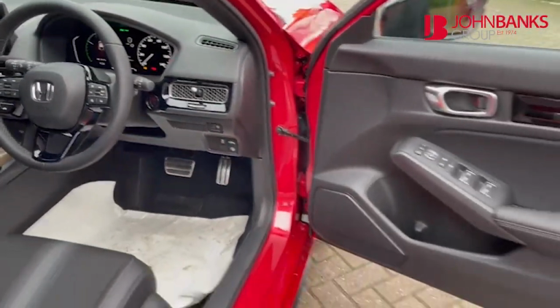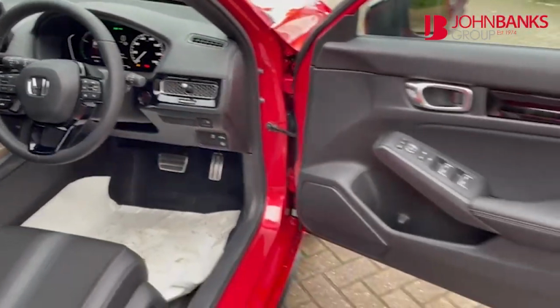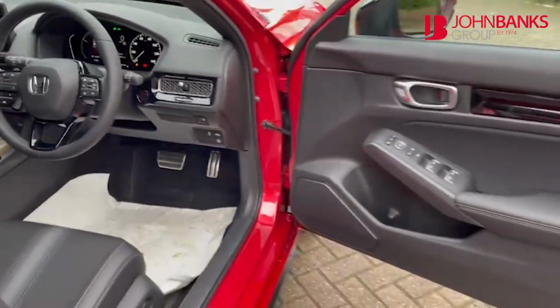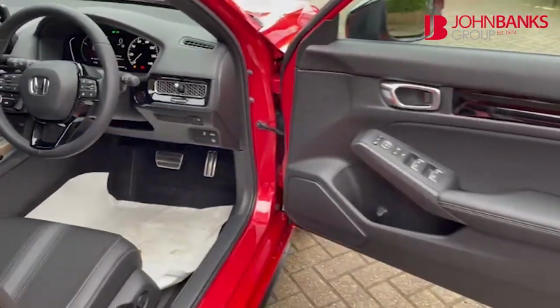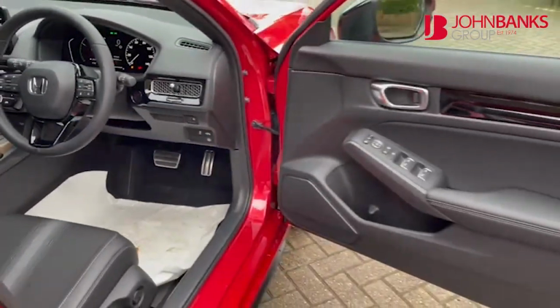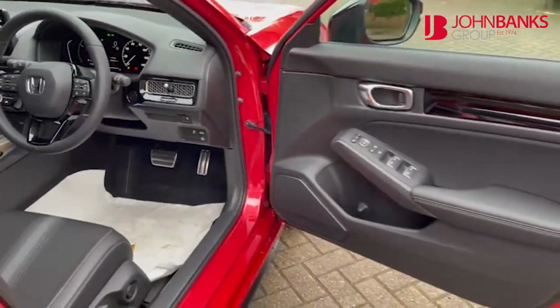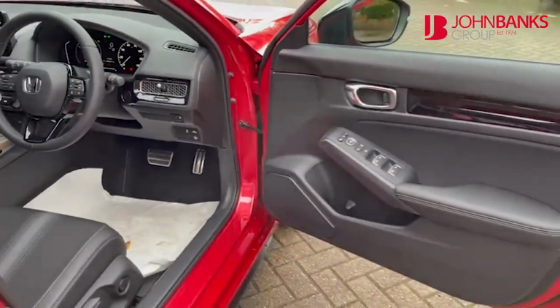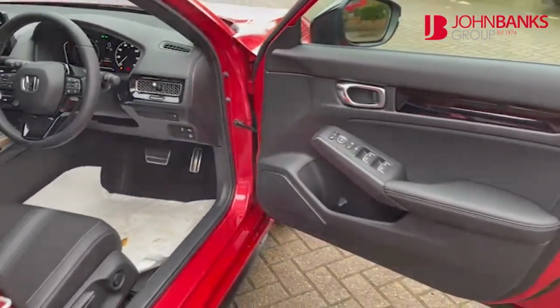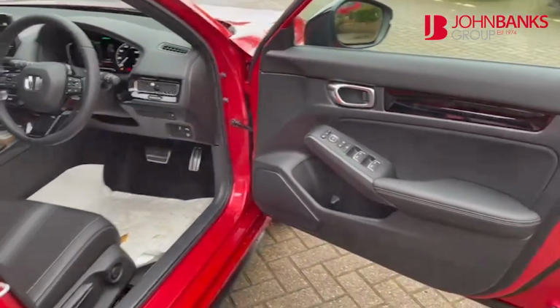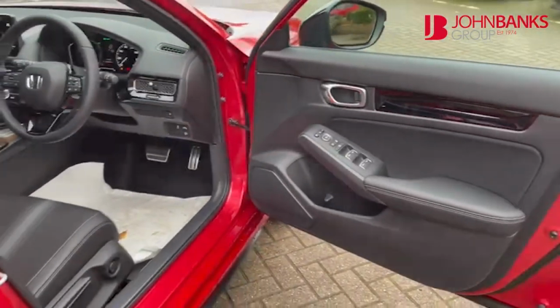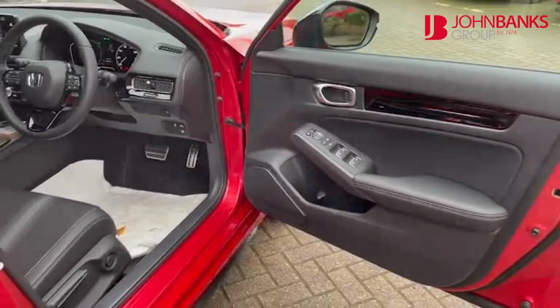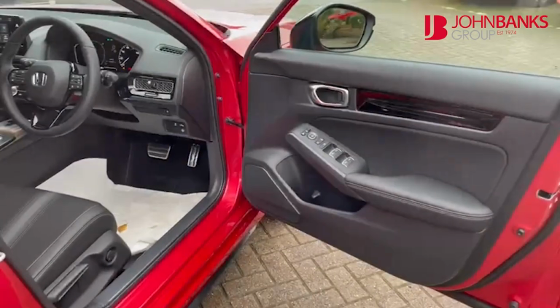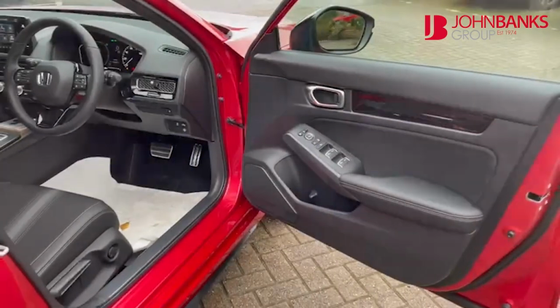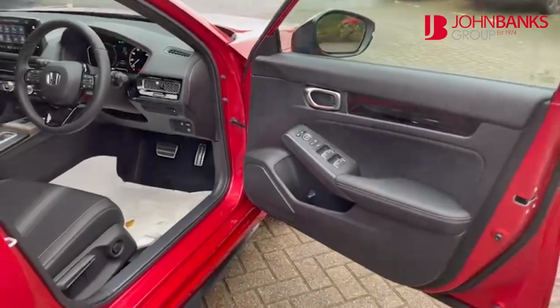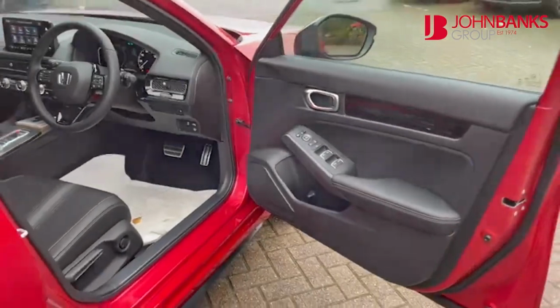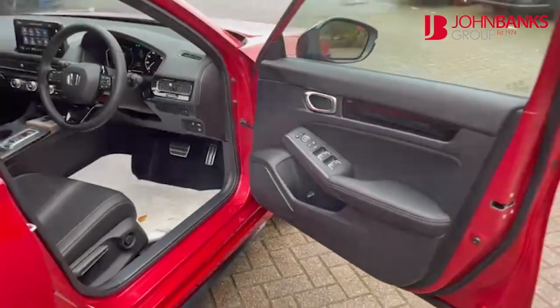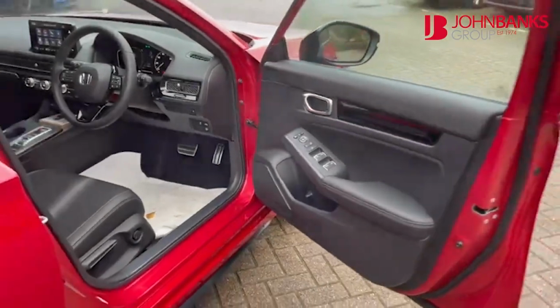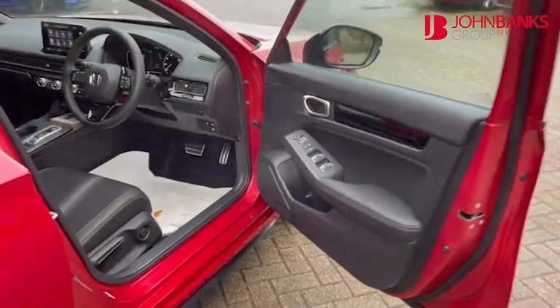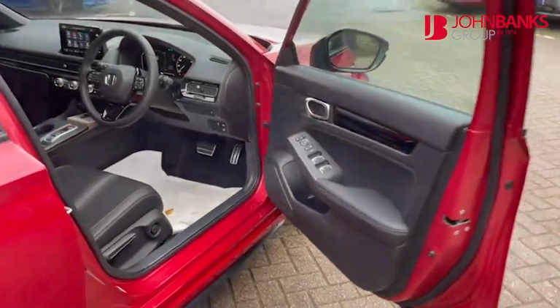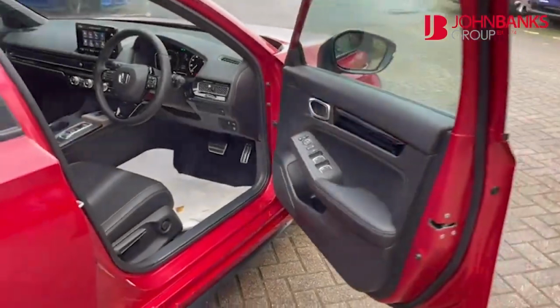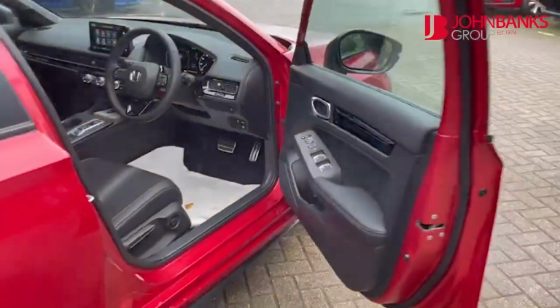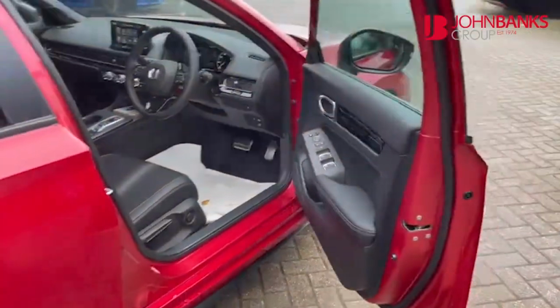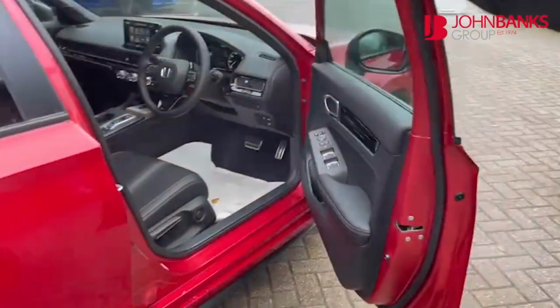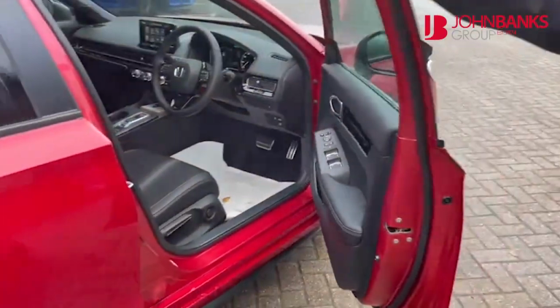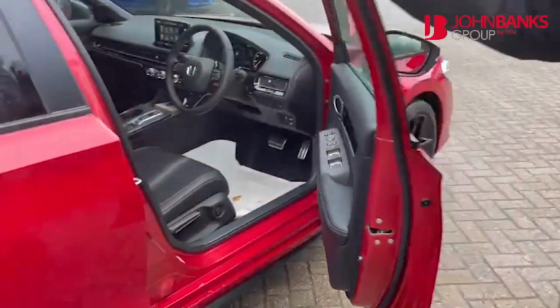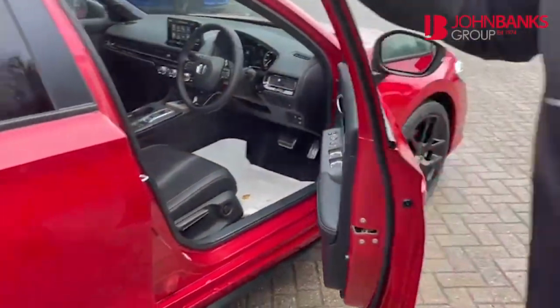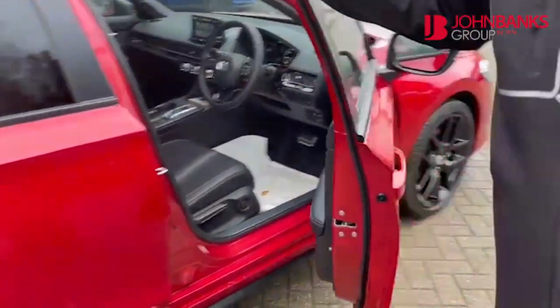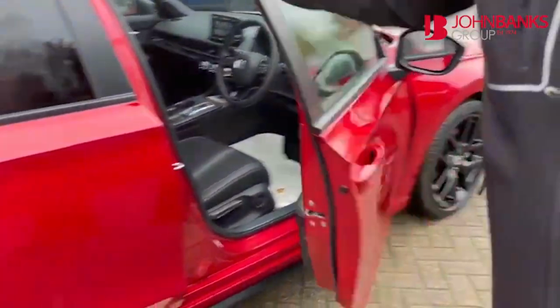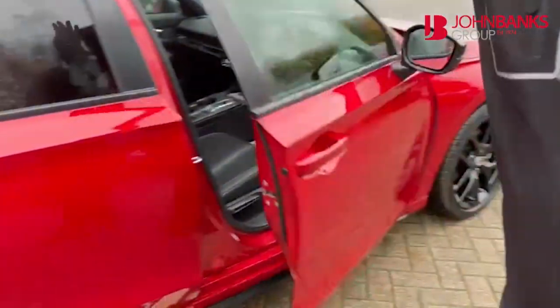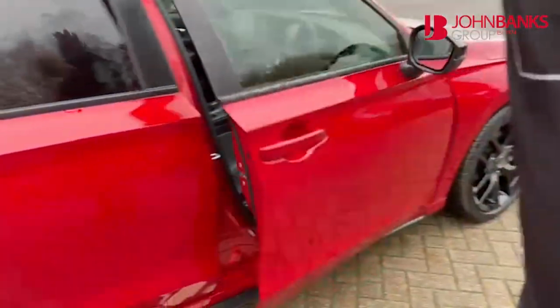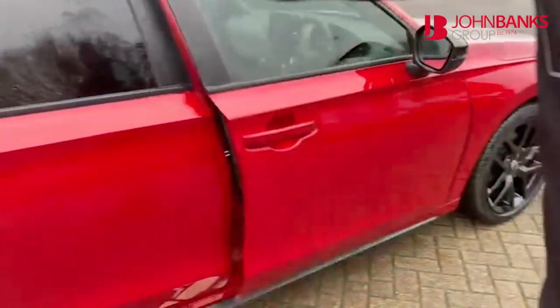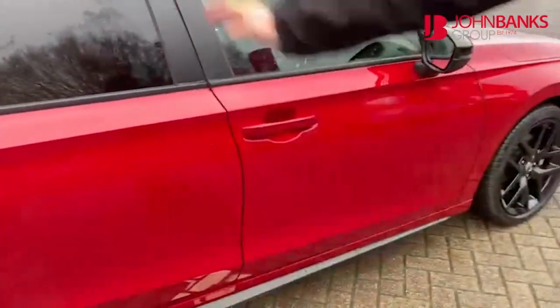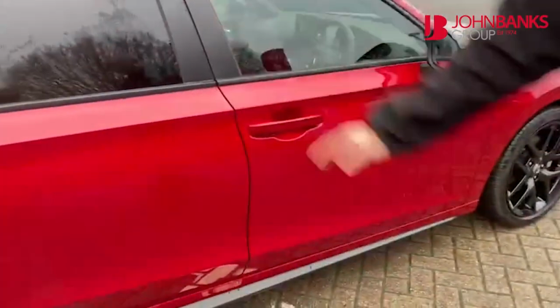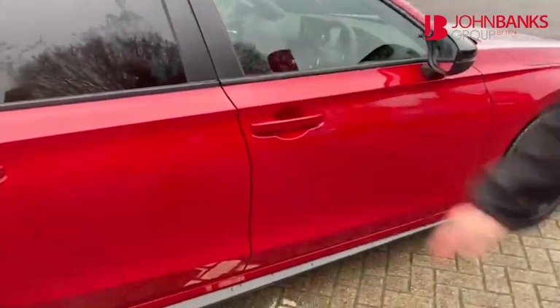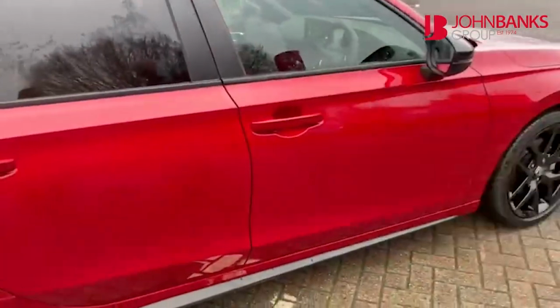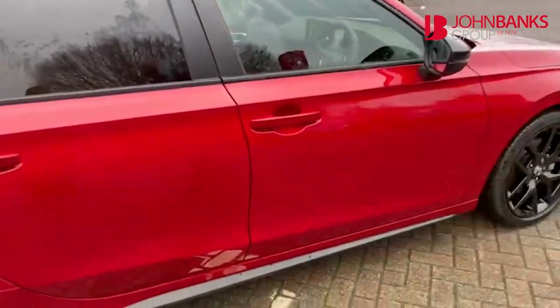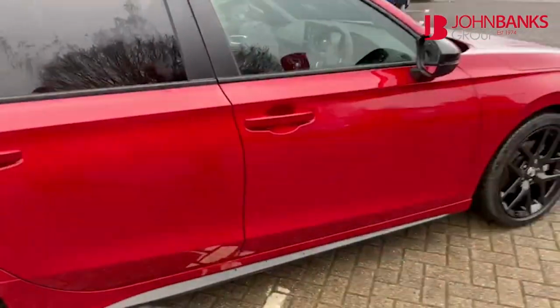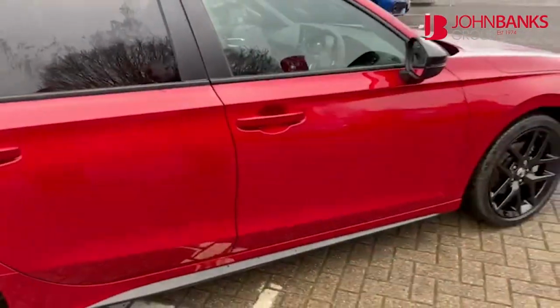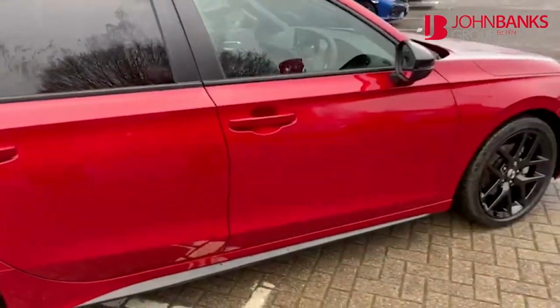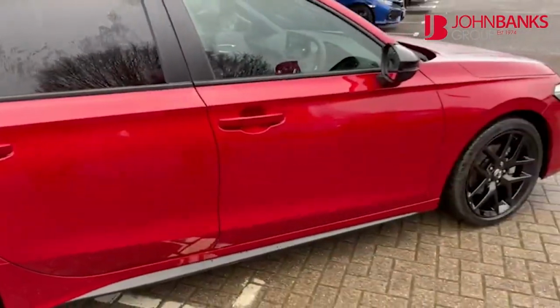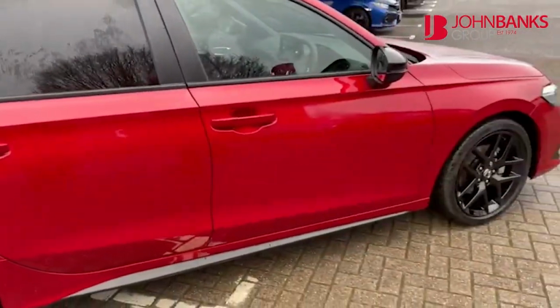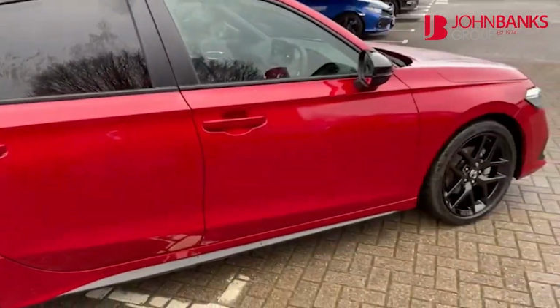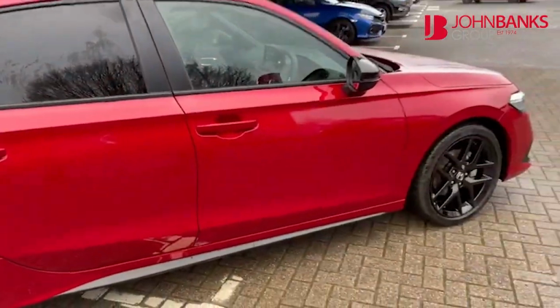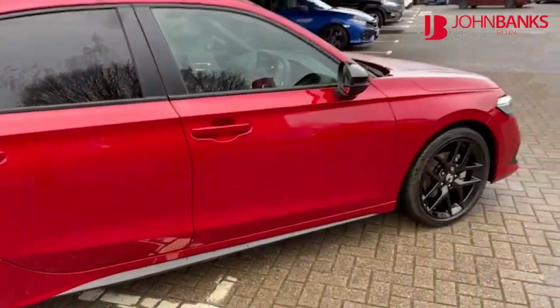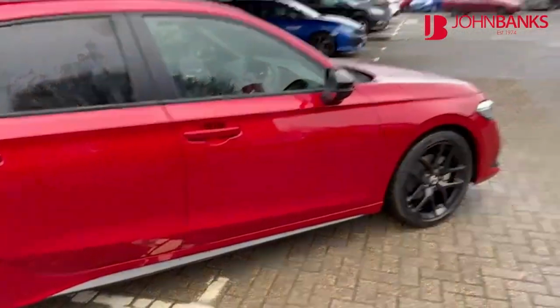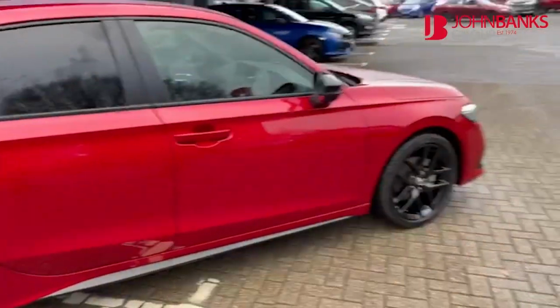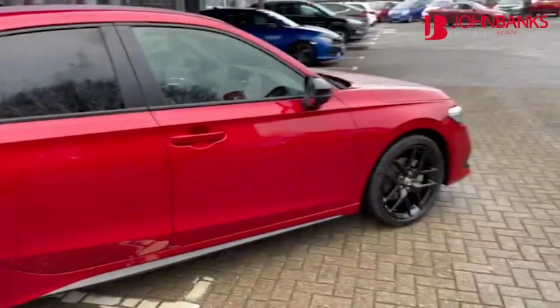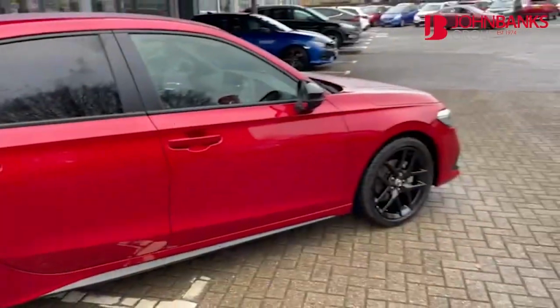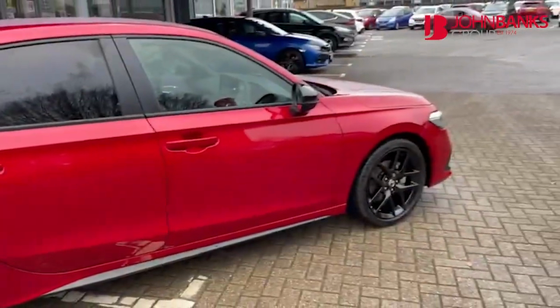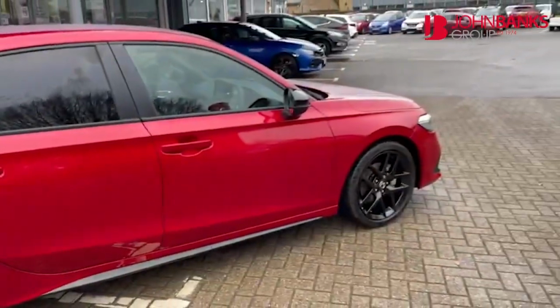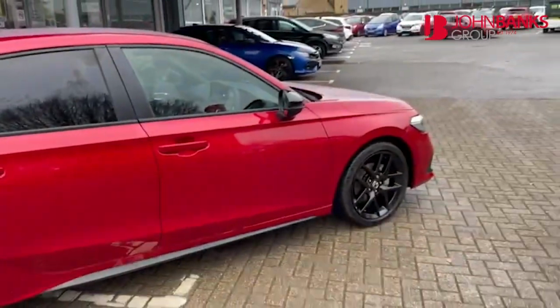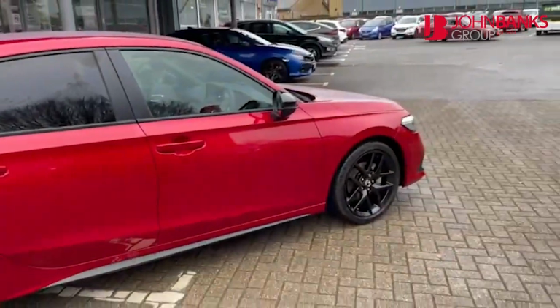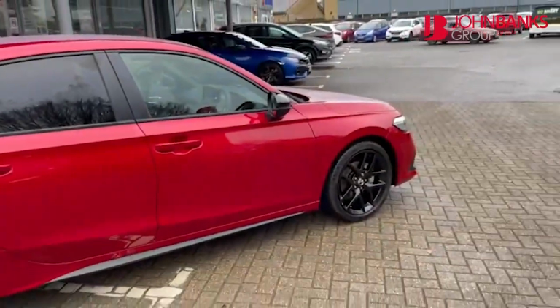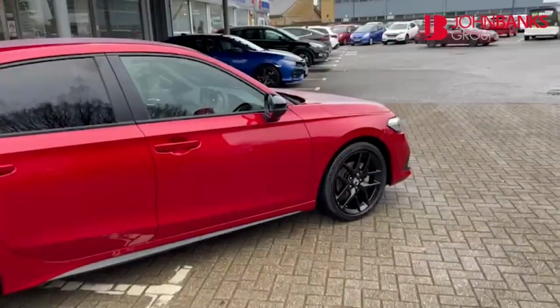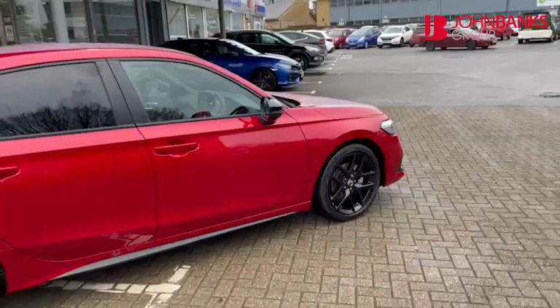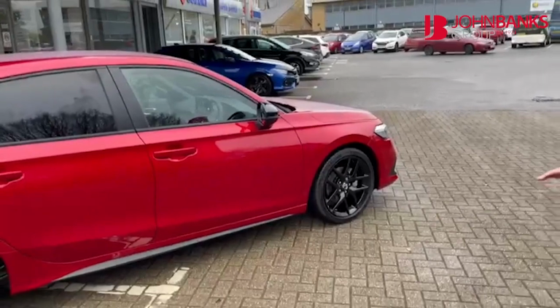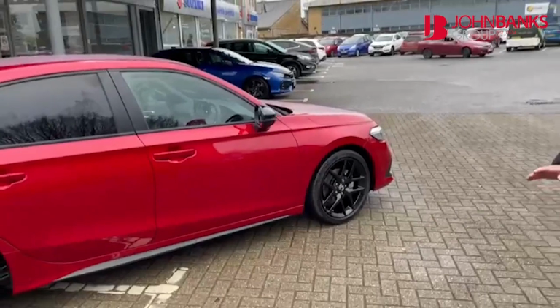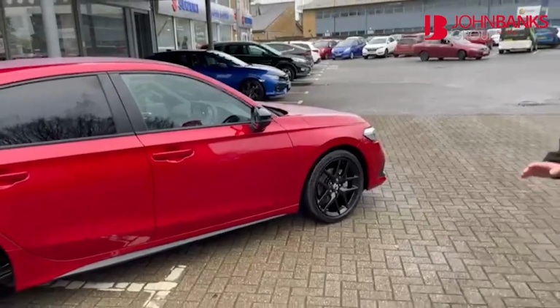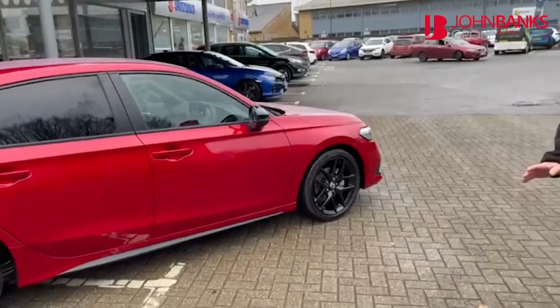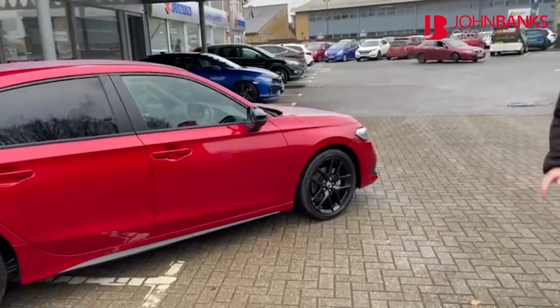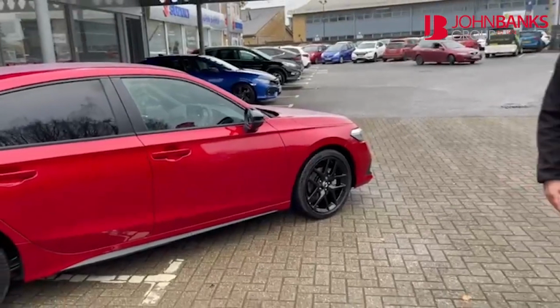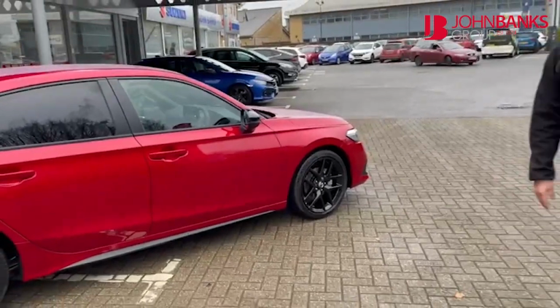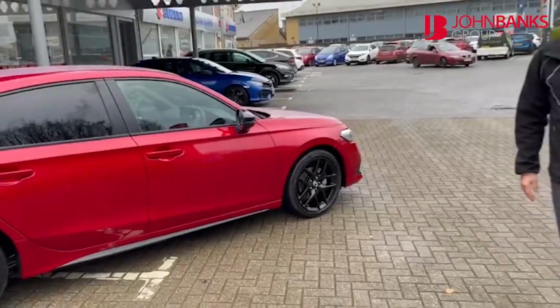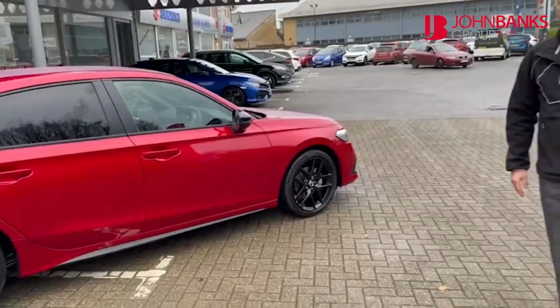This car is a 2 litre hybrid, 184 PS, 315 Newton metres of torque. Such a beautiful car.